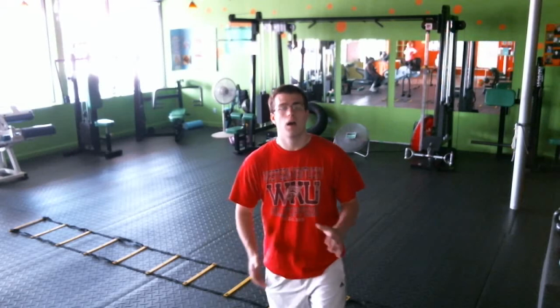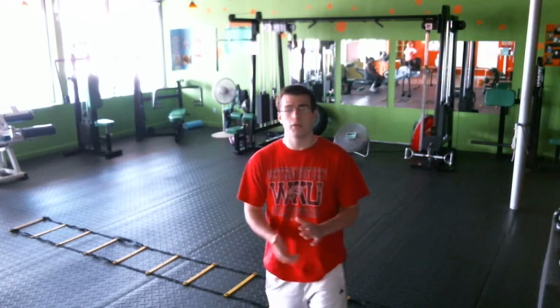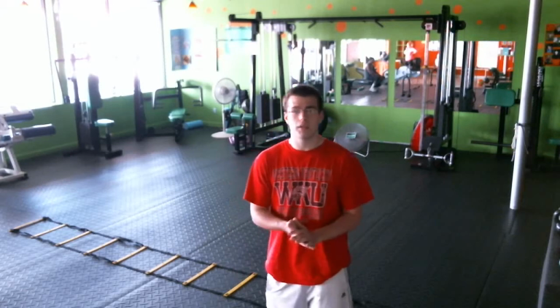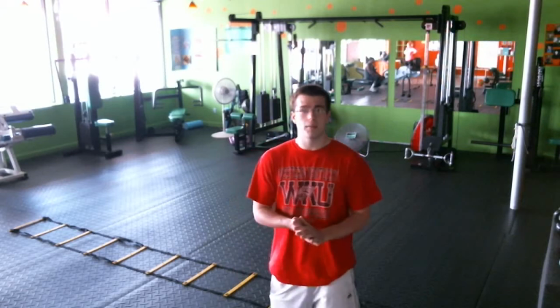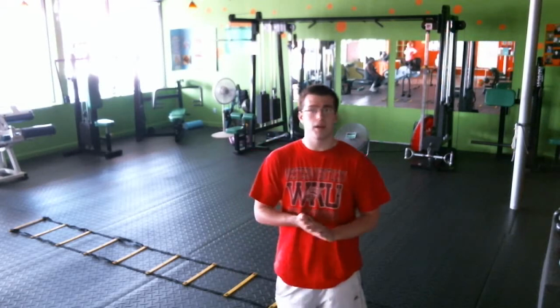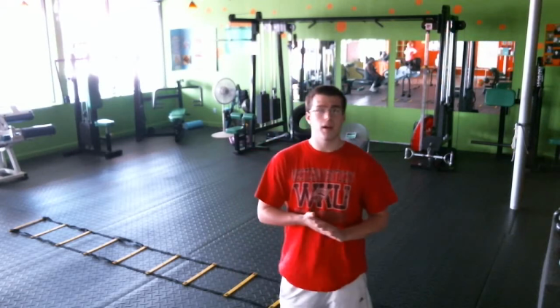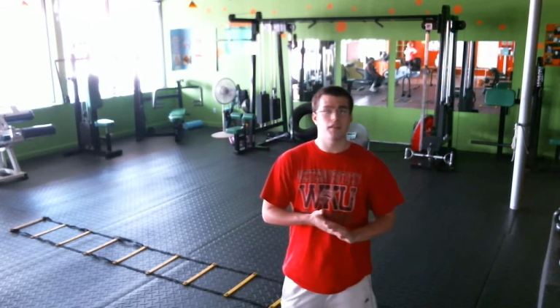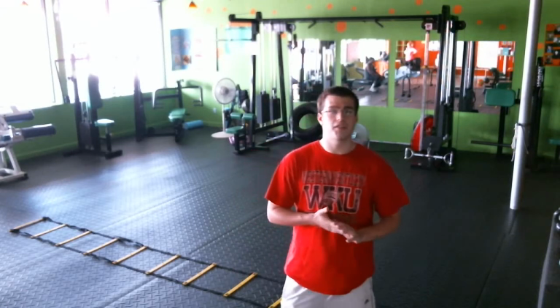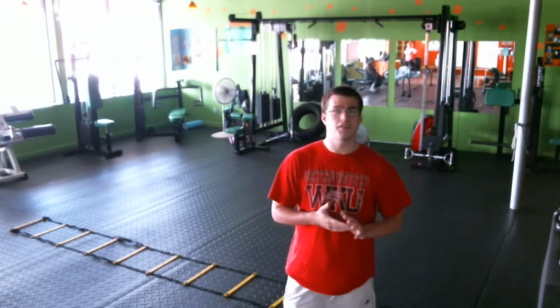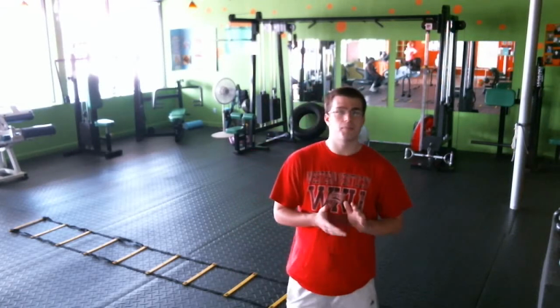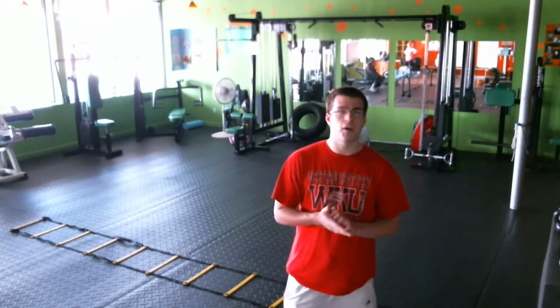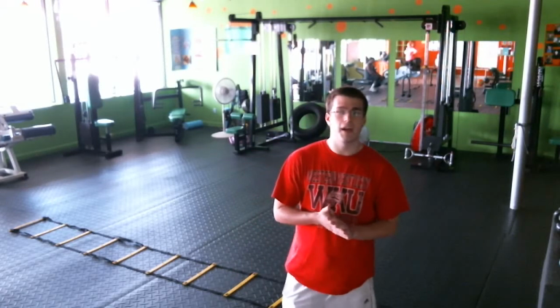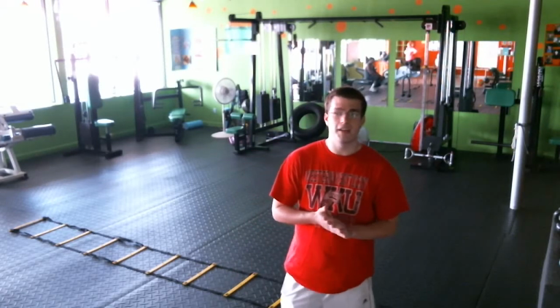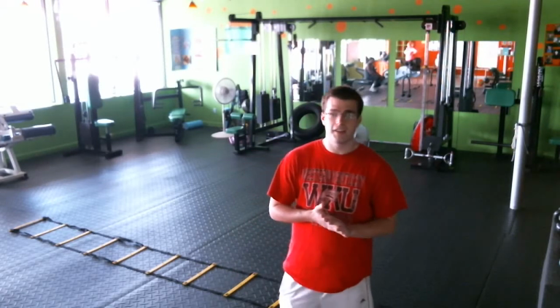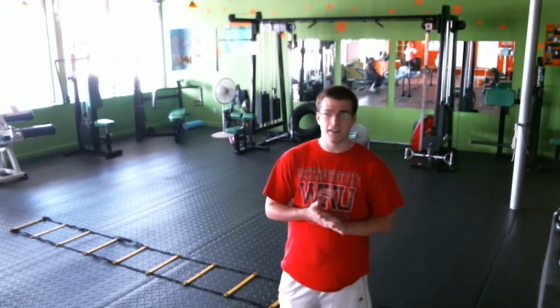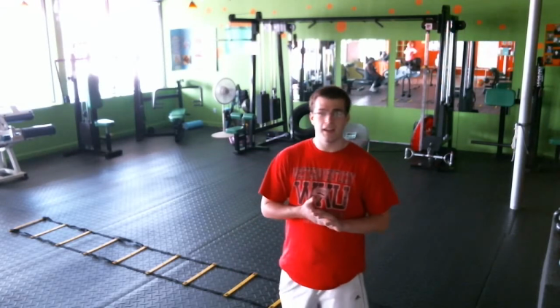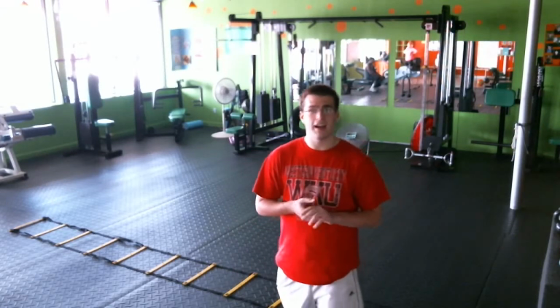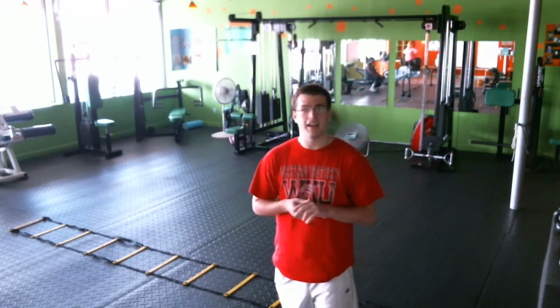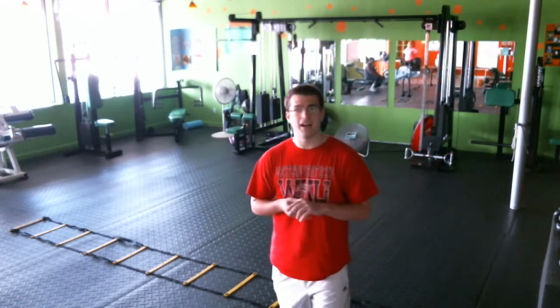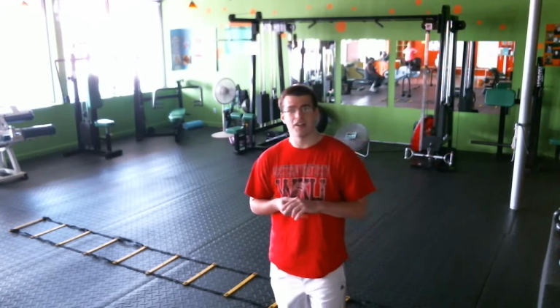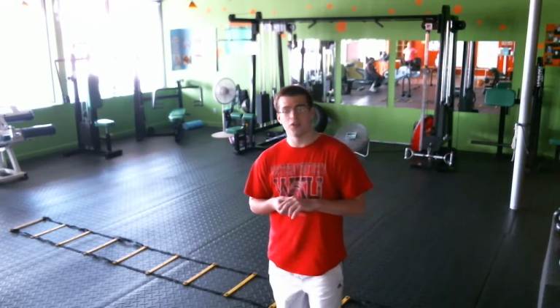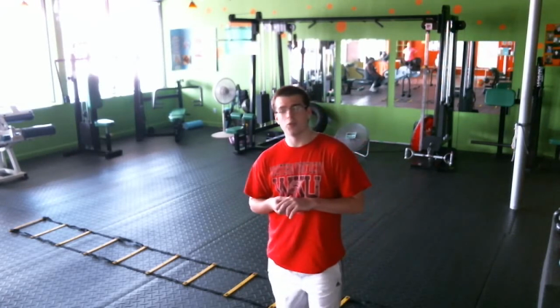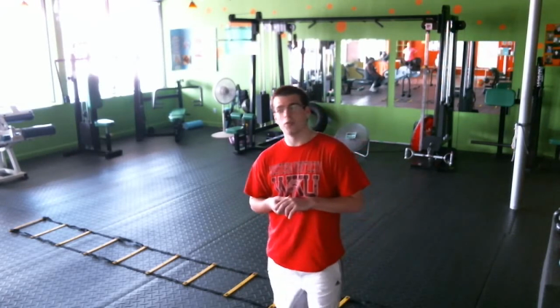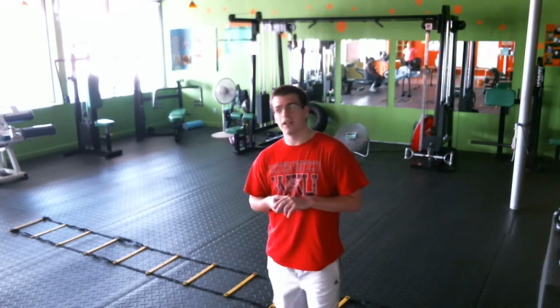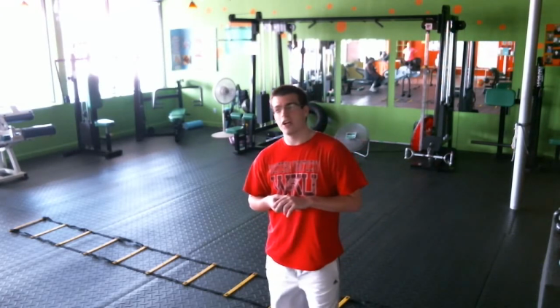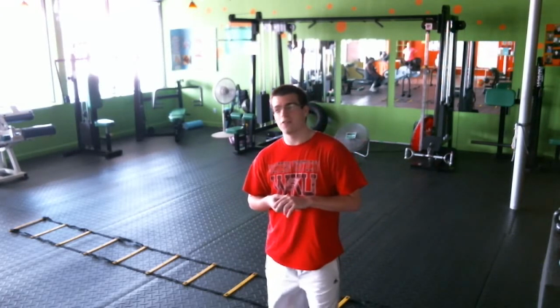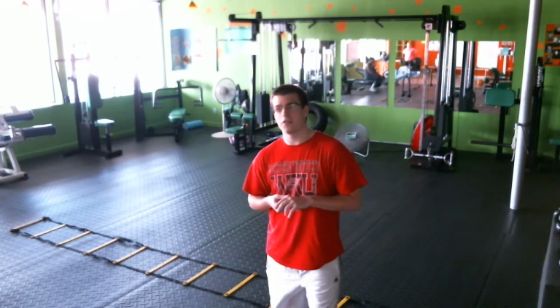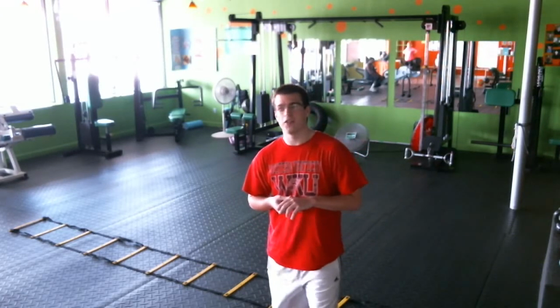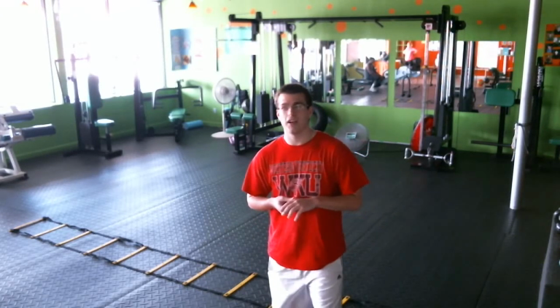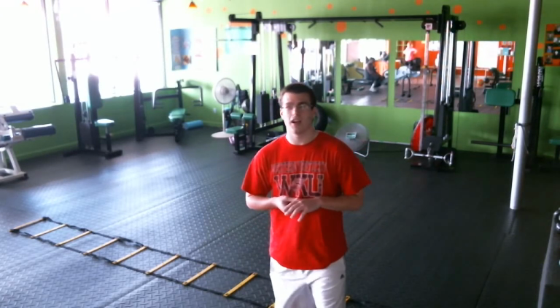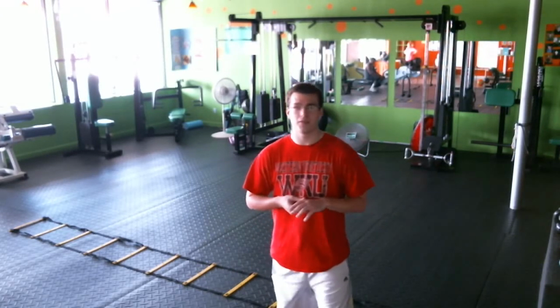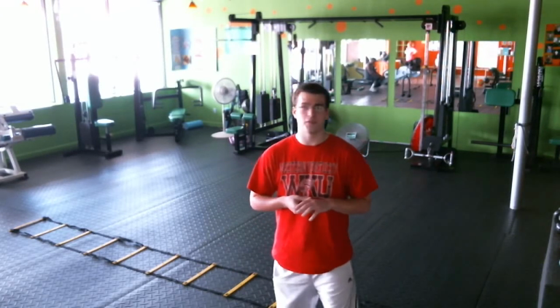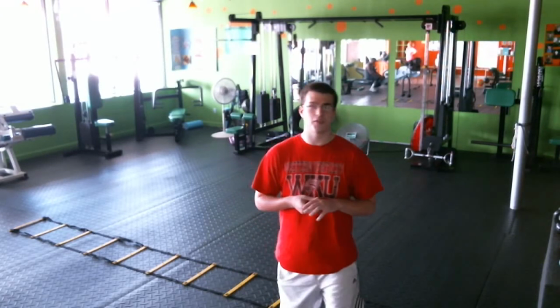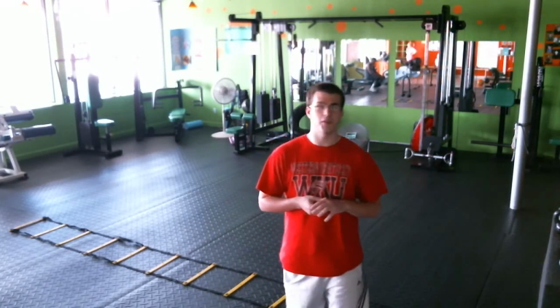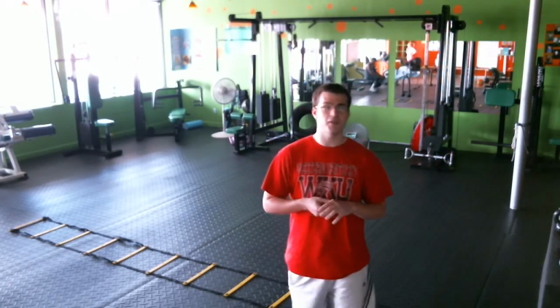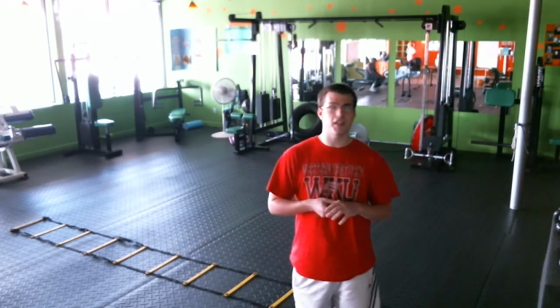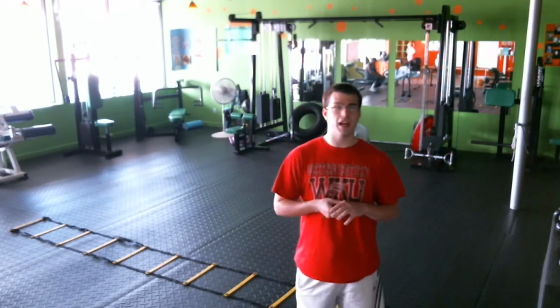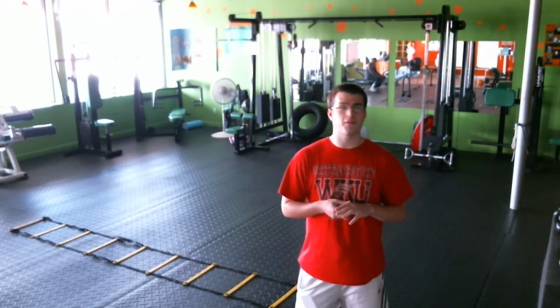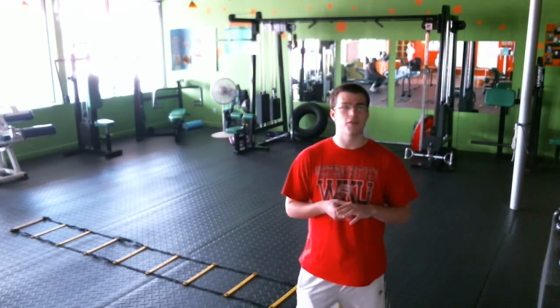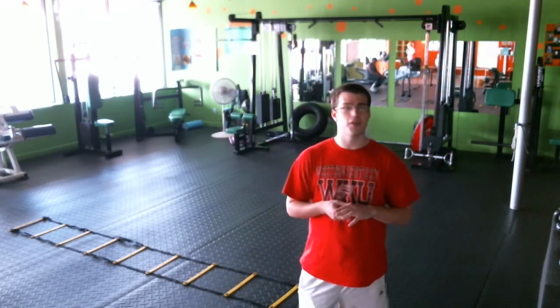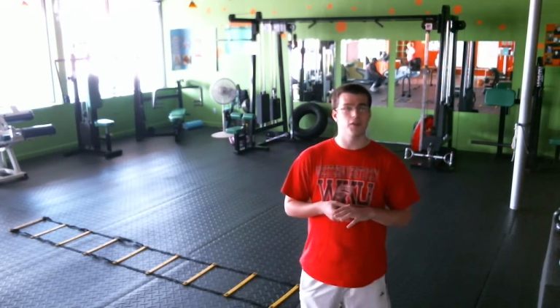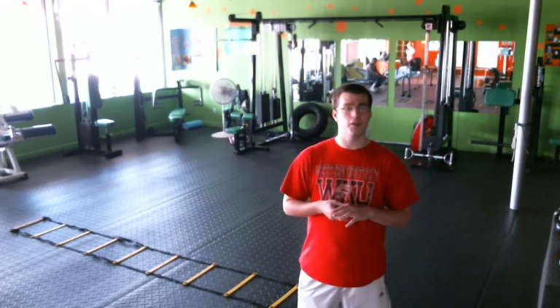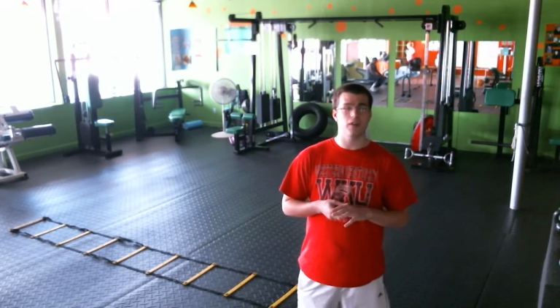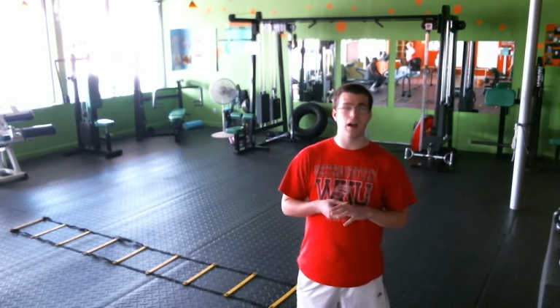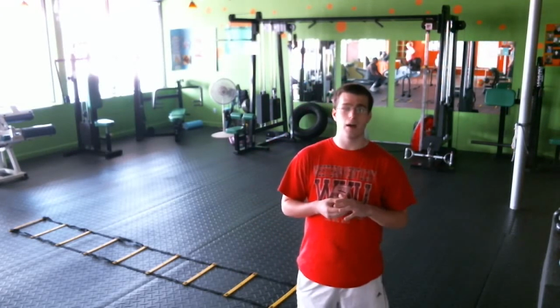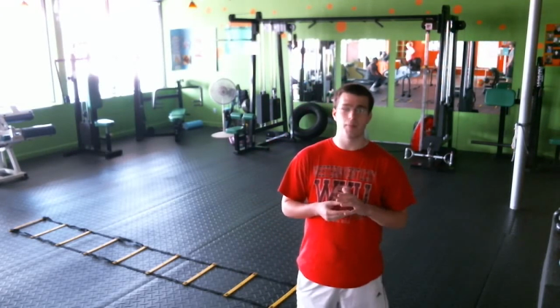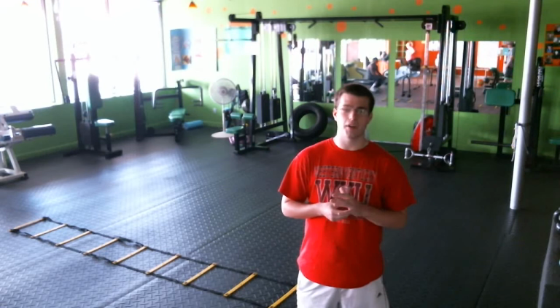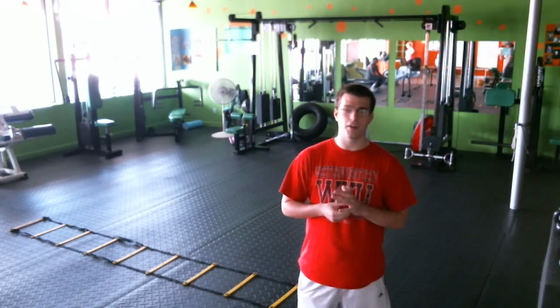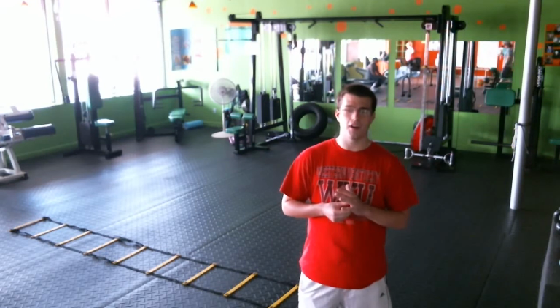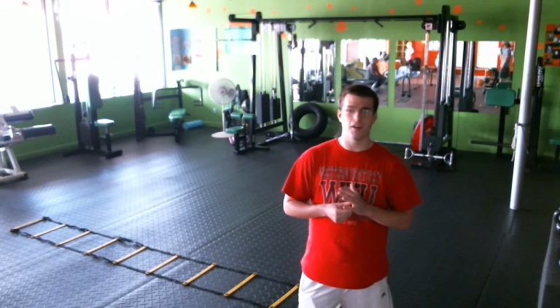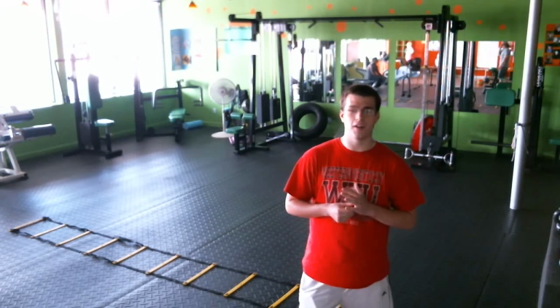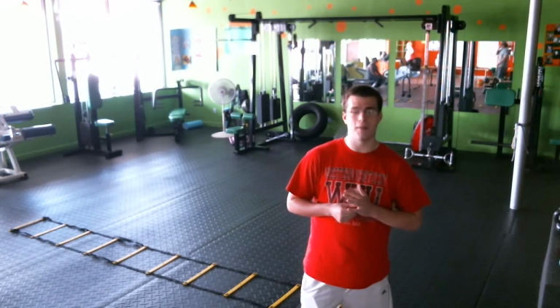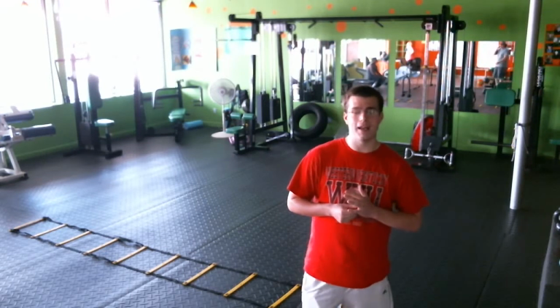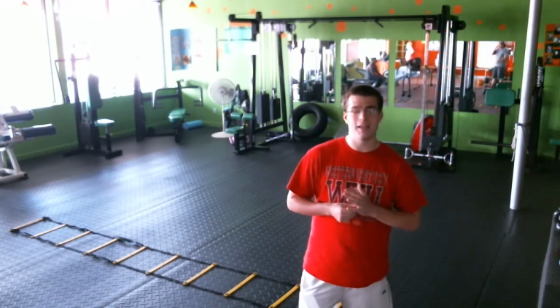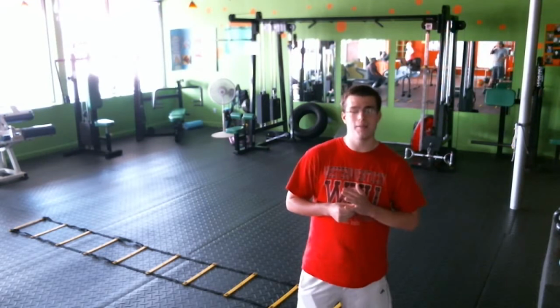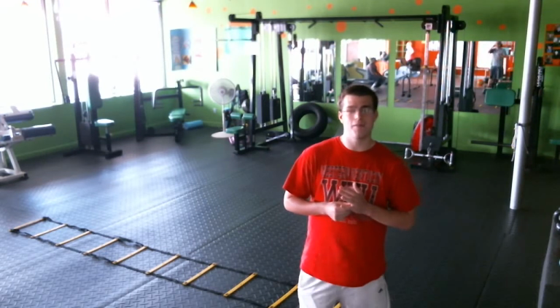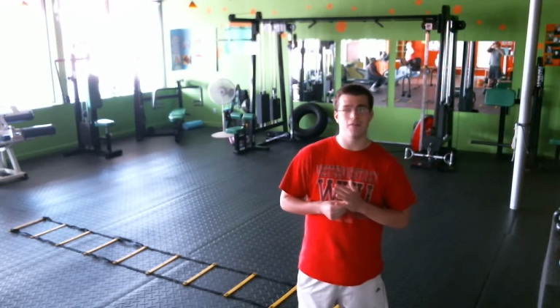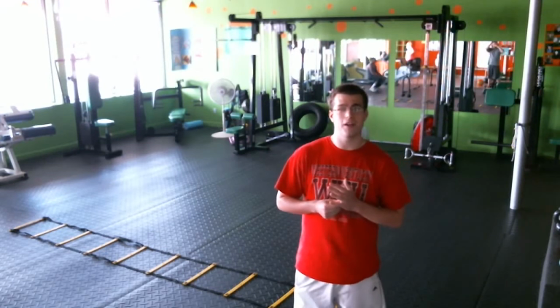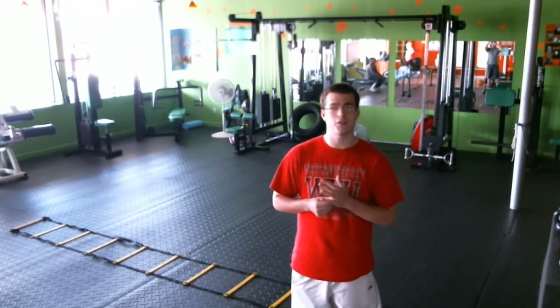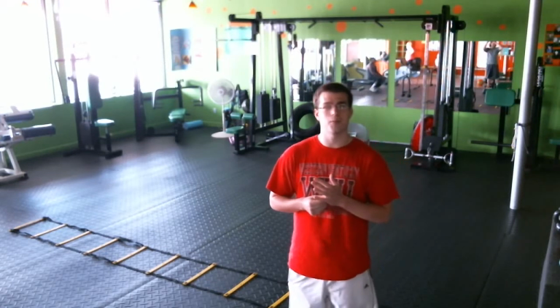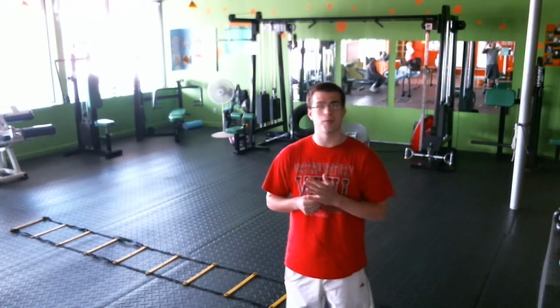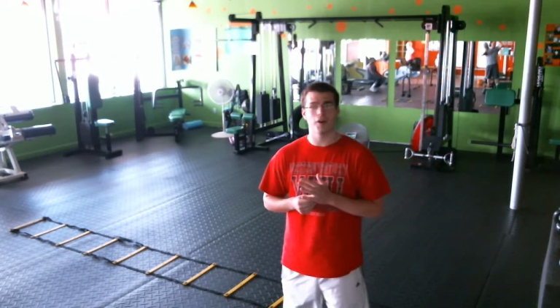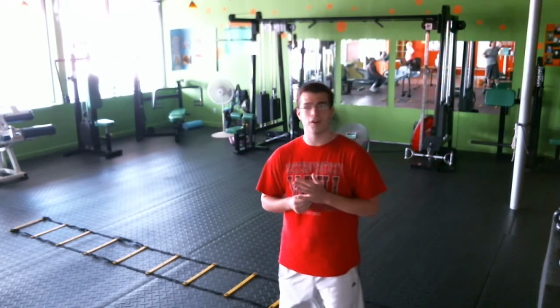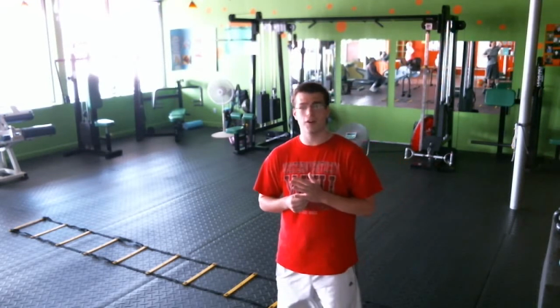Hey, what's up guys, it's Brandon. I've got a new workout for you guys for Tuesday afternoon — I'm going to call it my hip flexor burner.